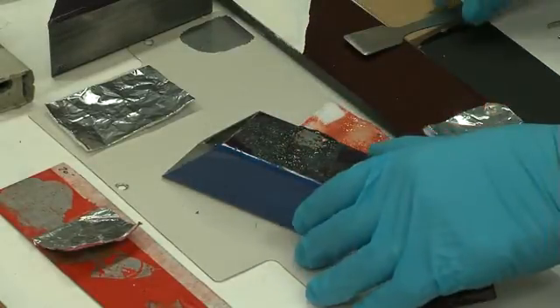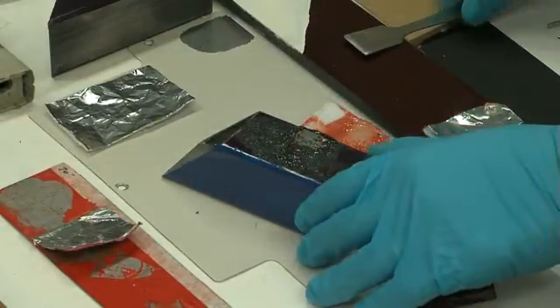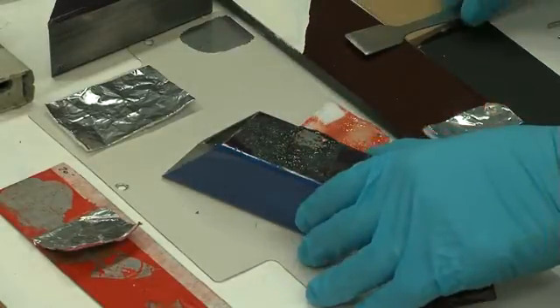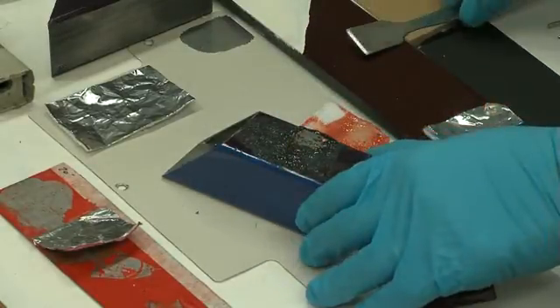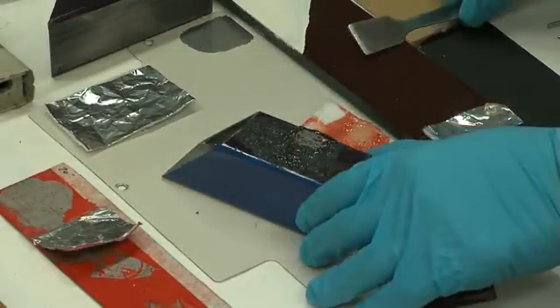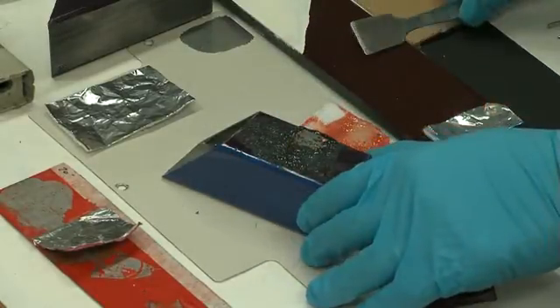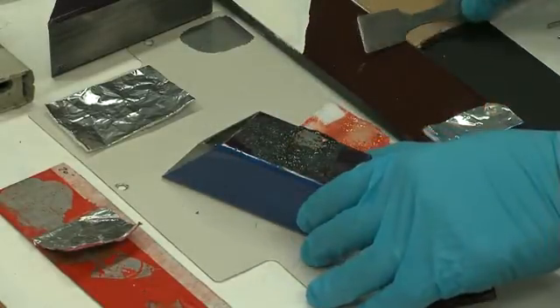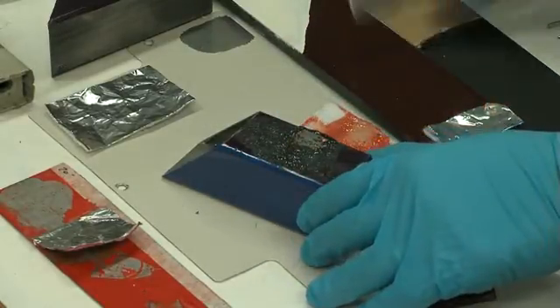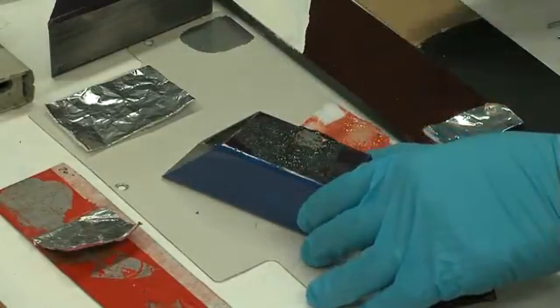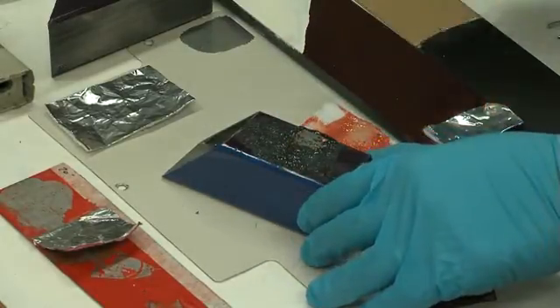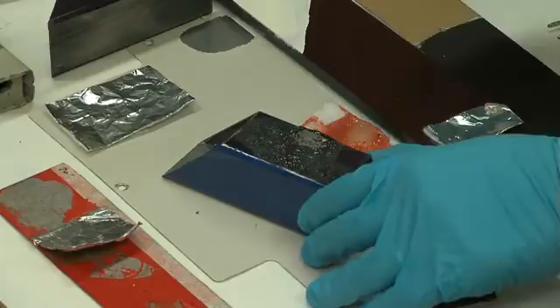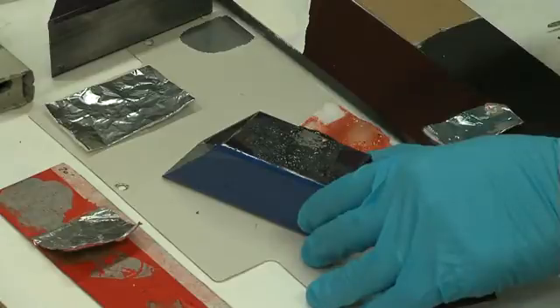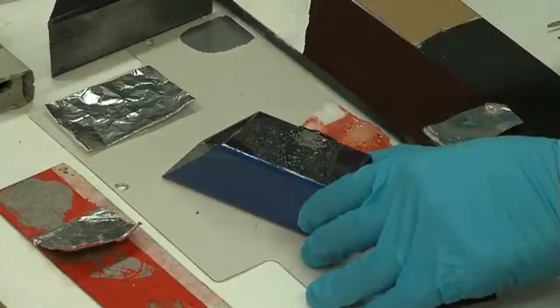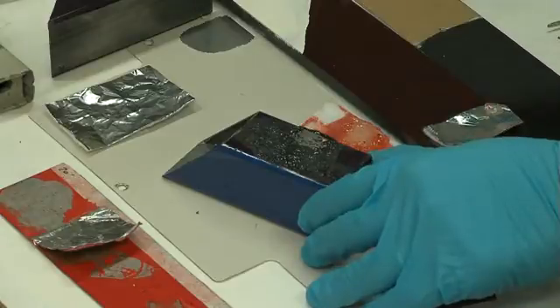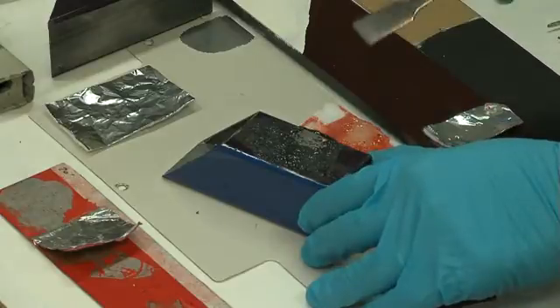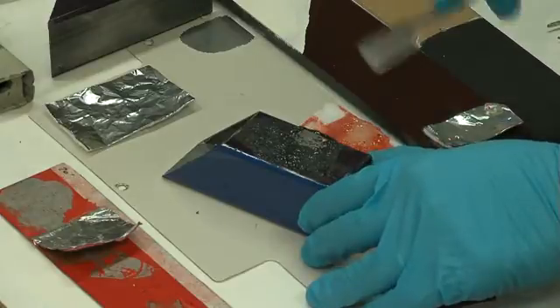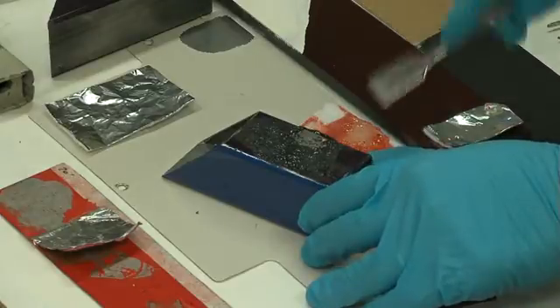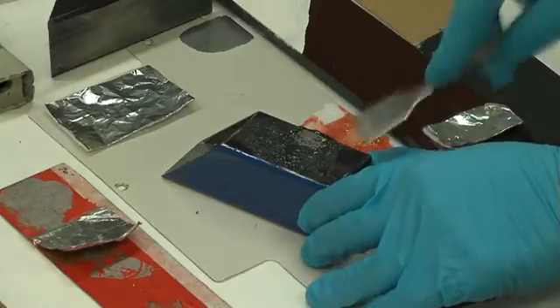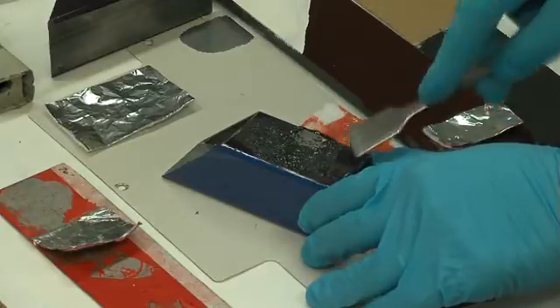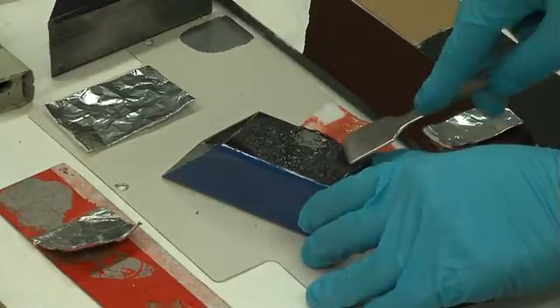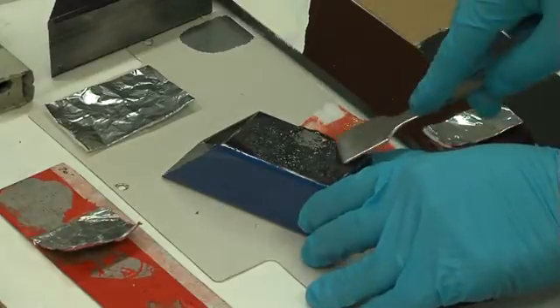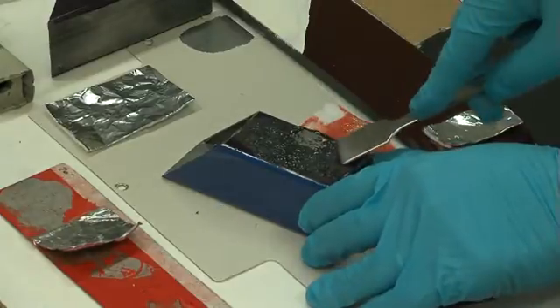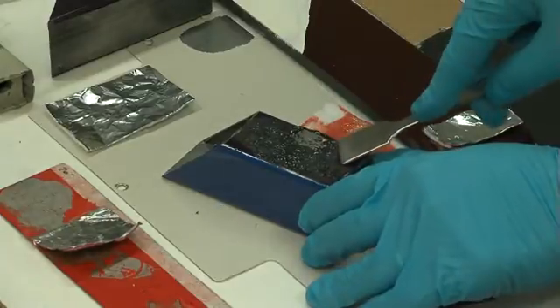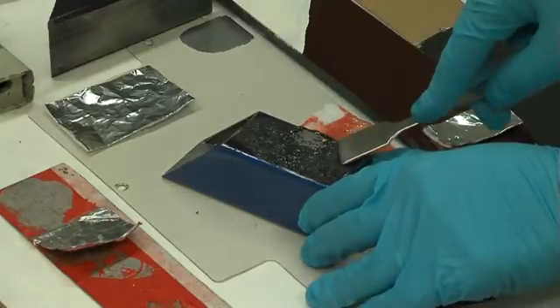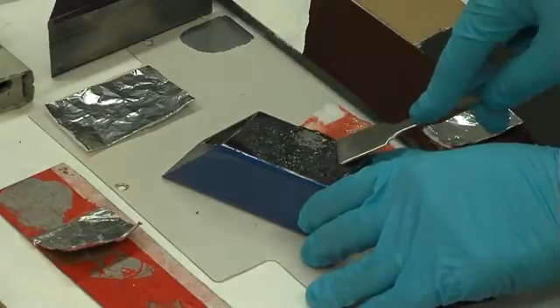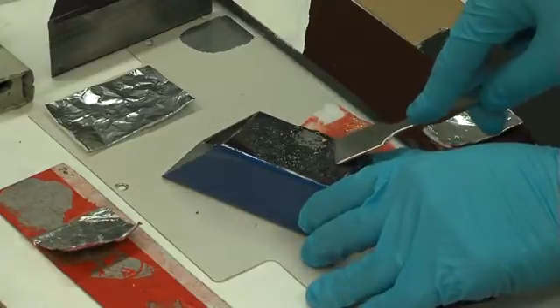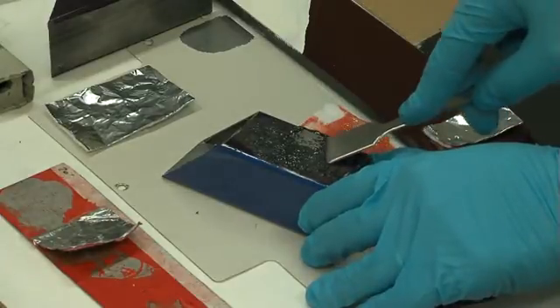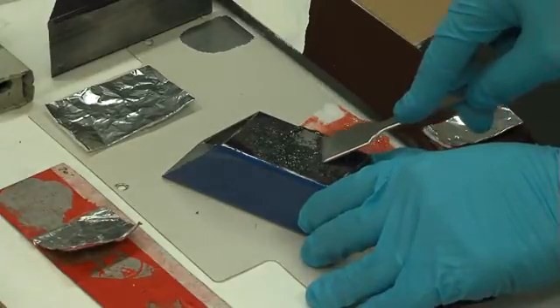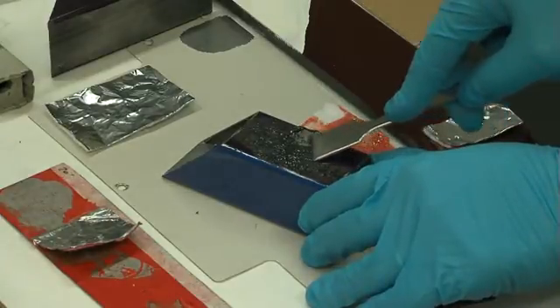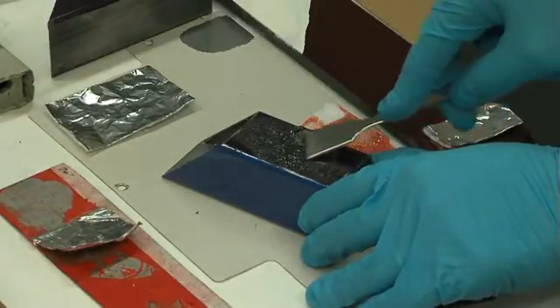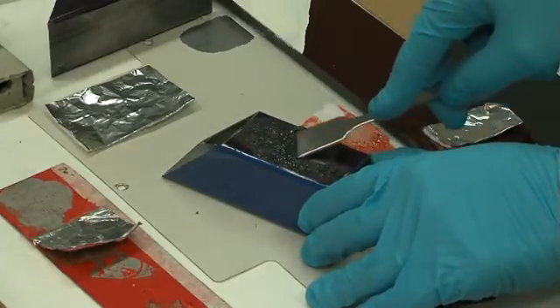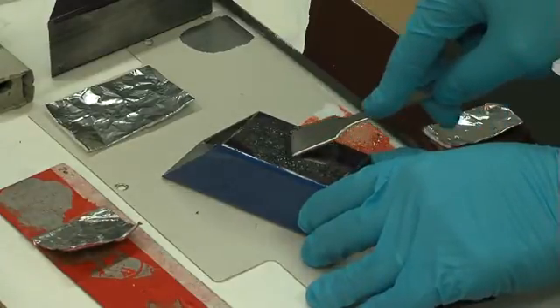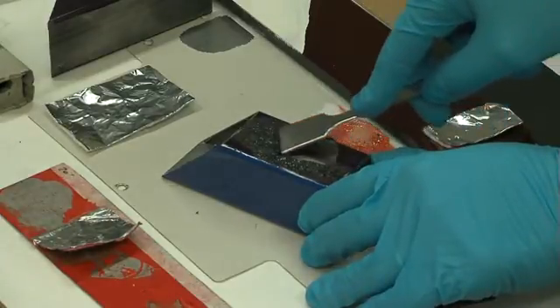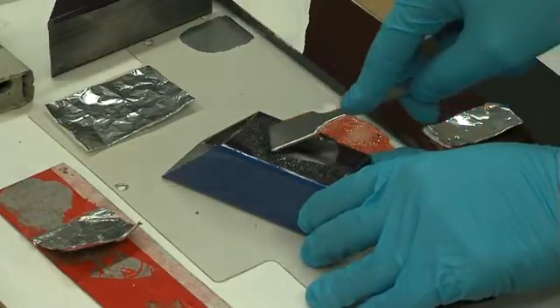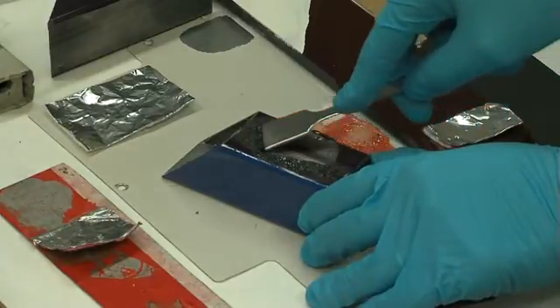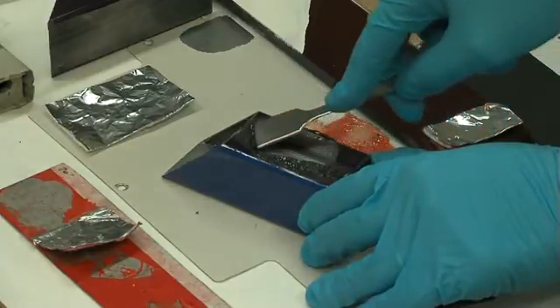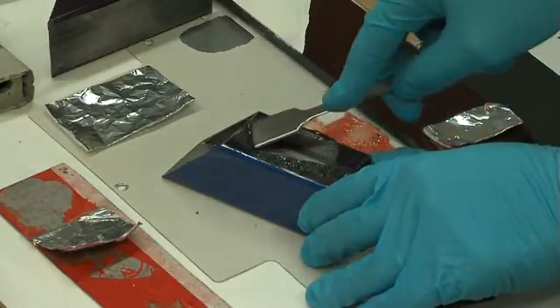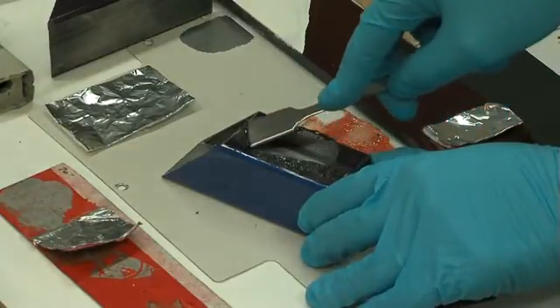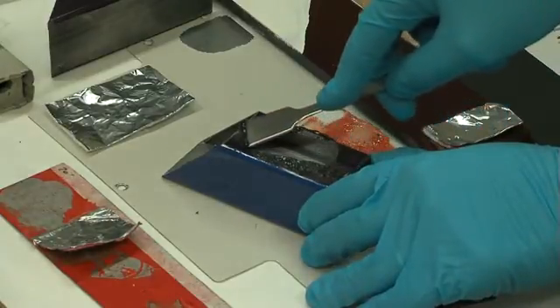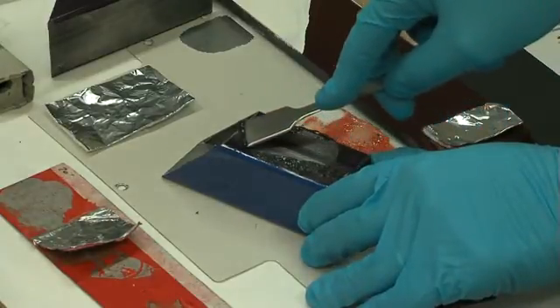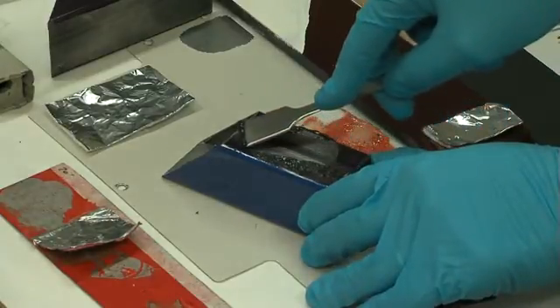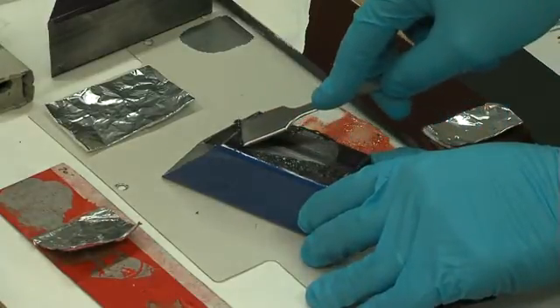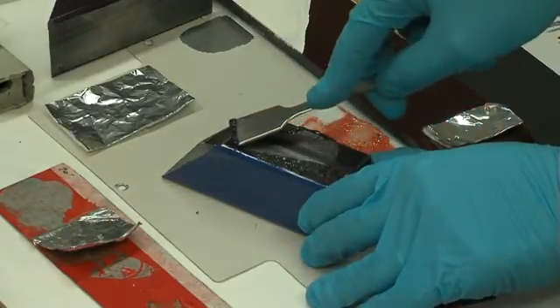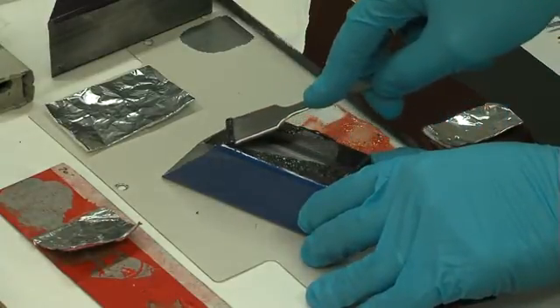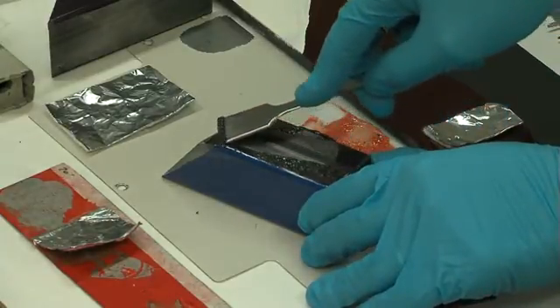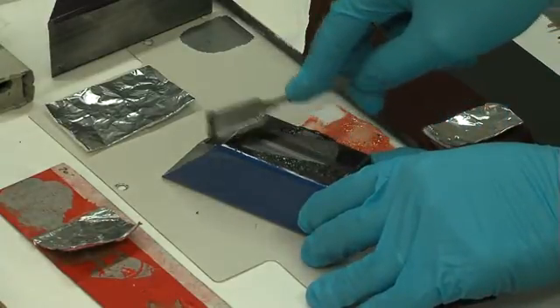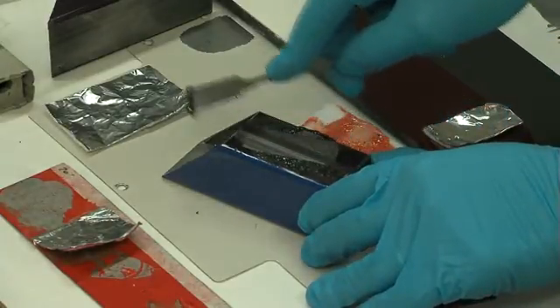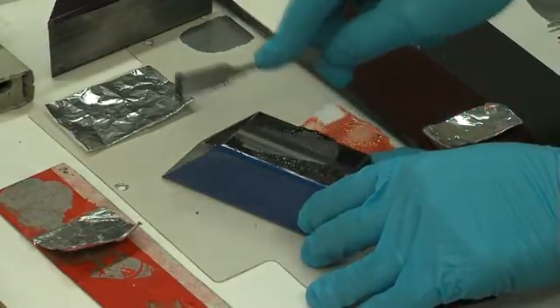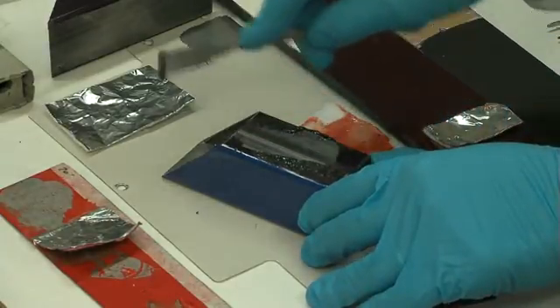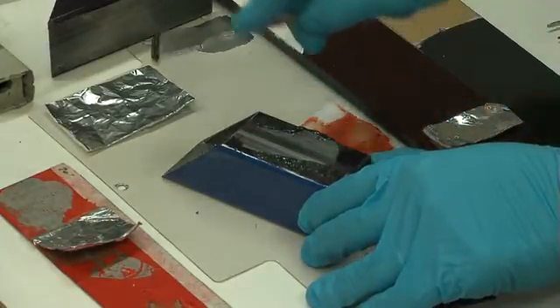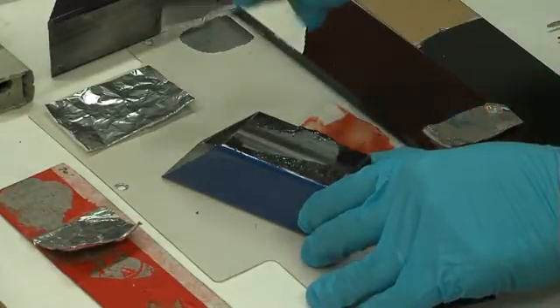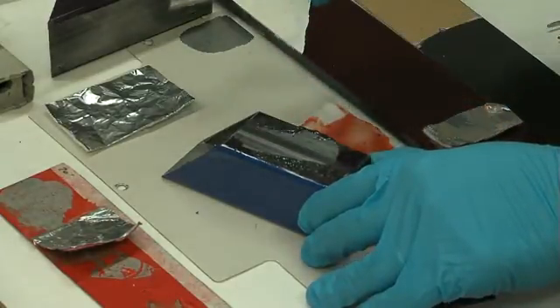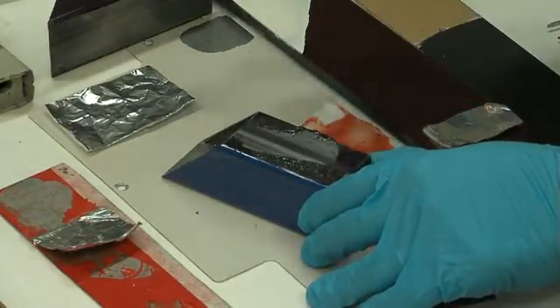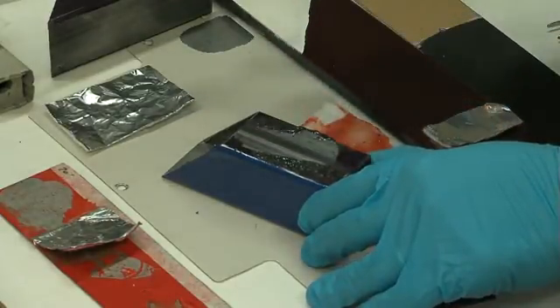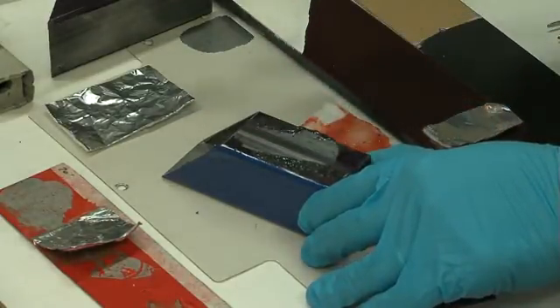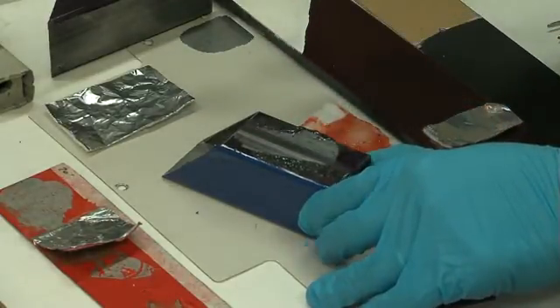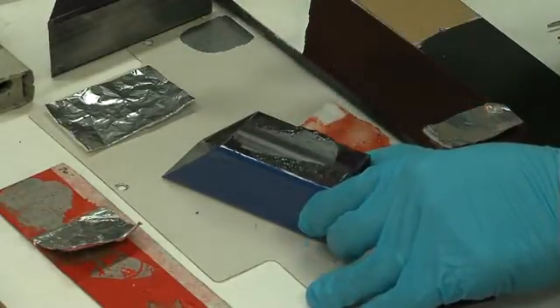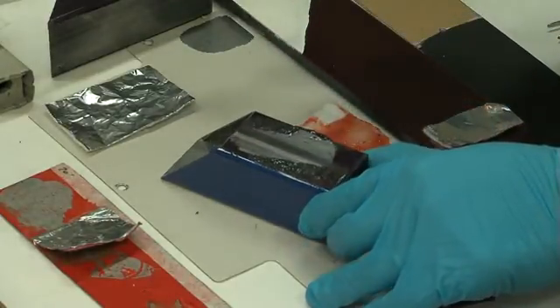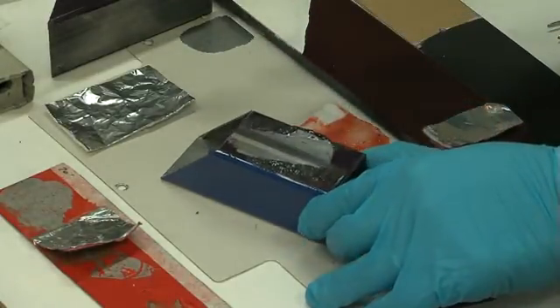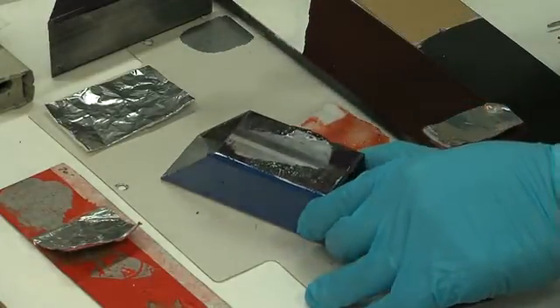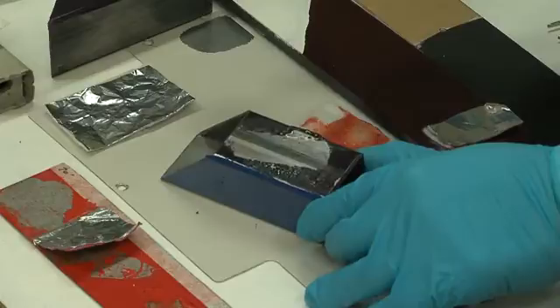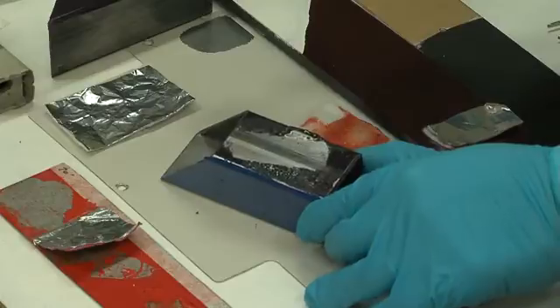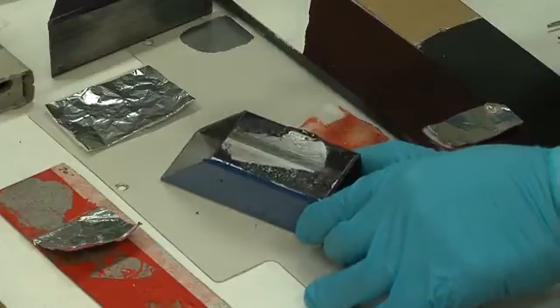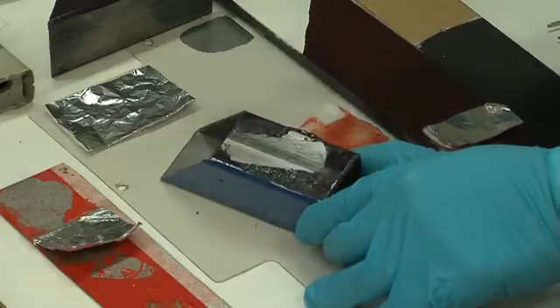As you can see, the strip is then removed and the residual paint can be easily cleaned.